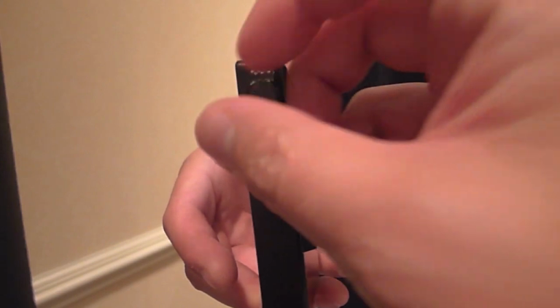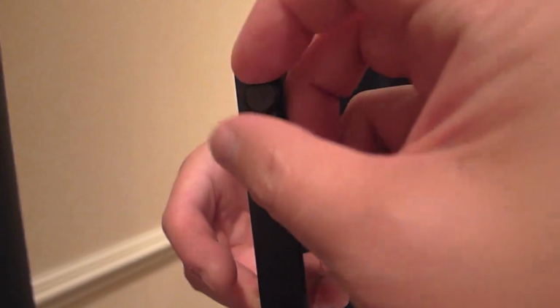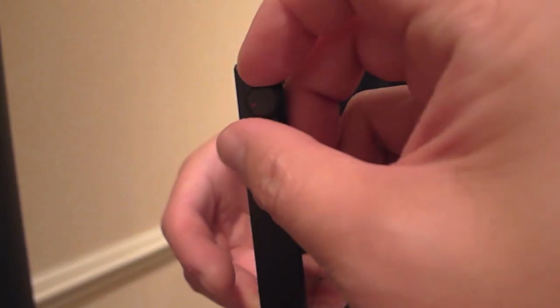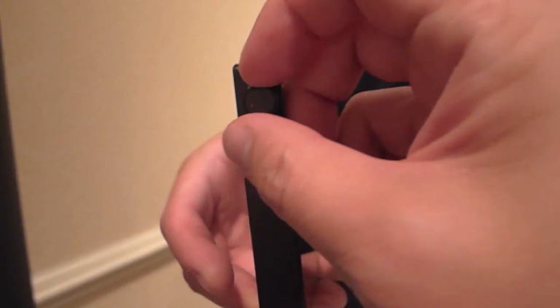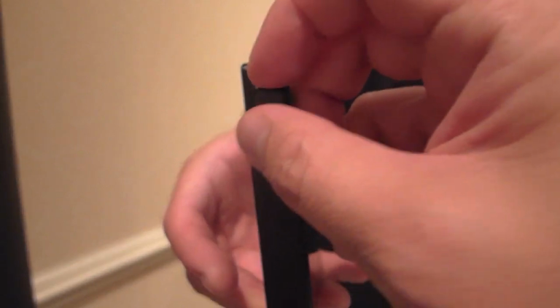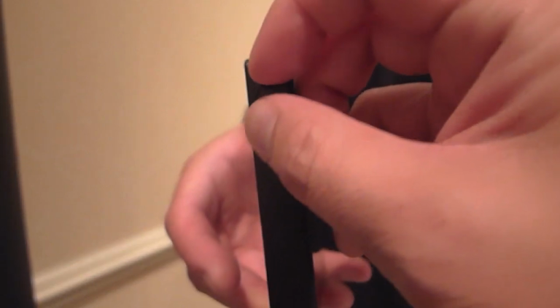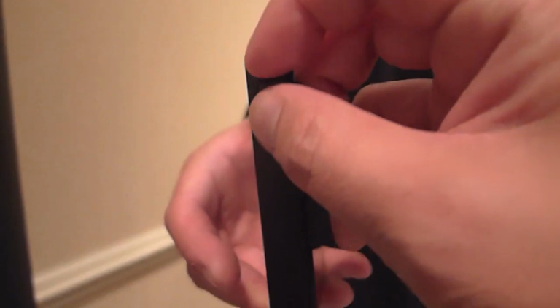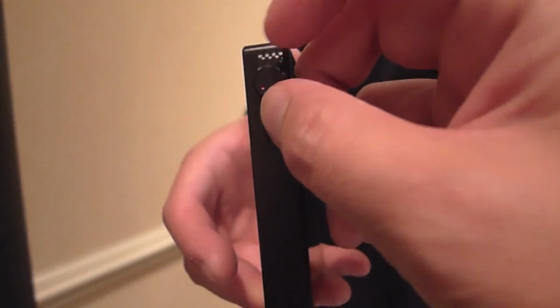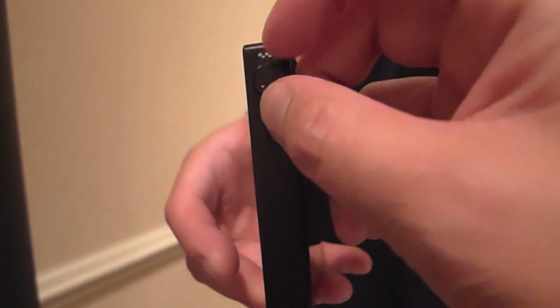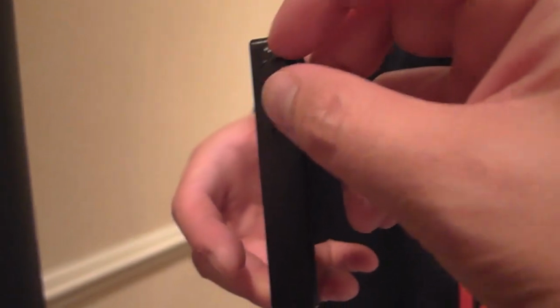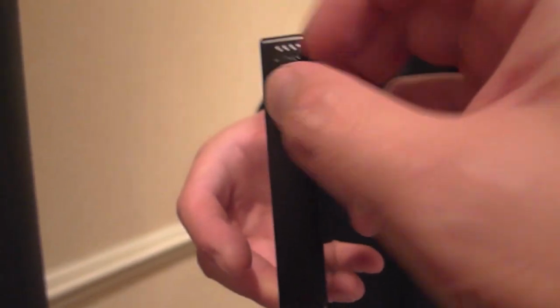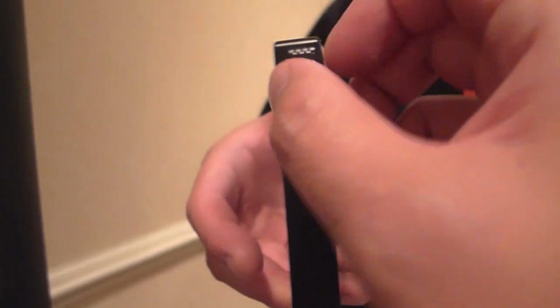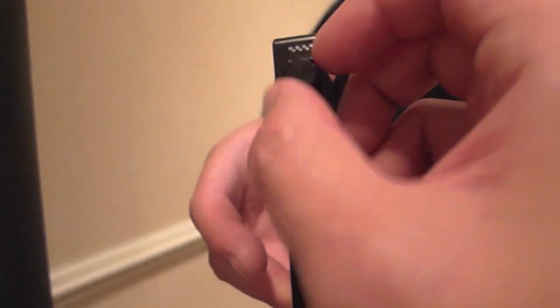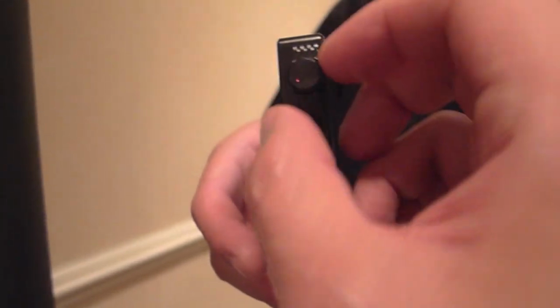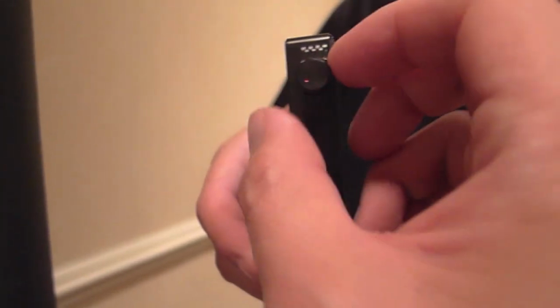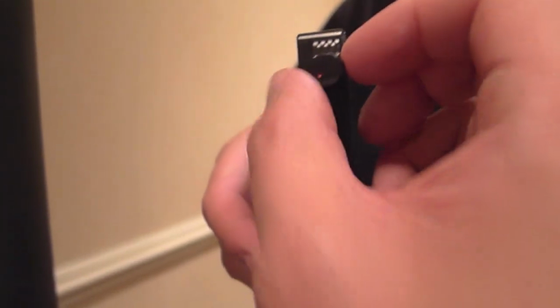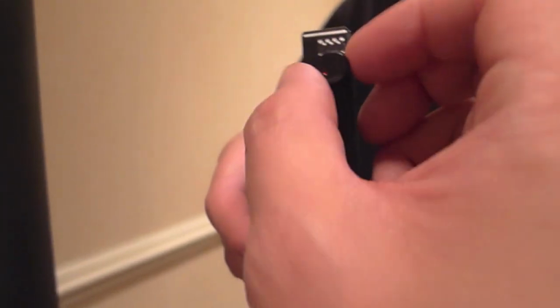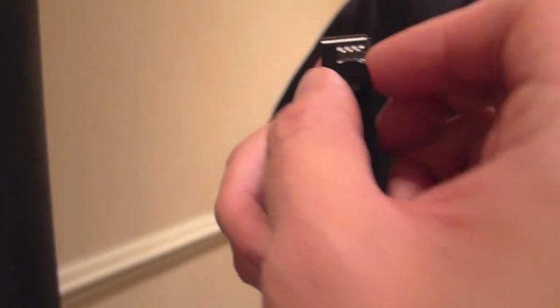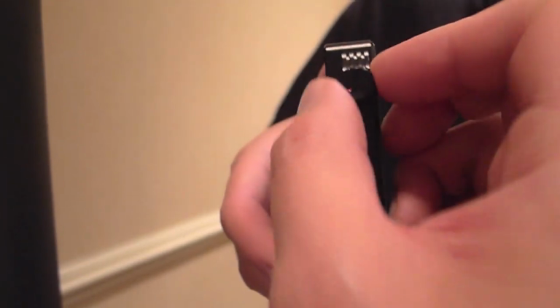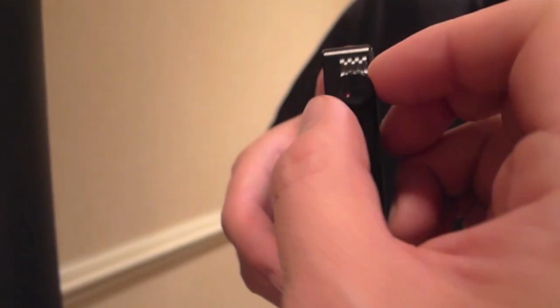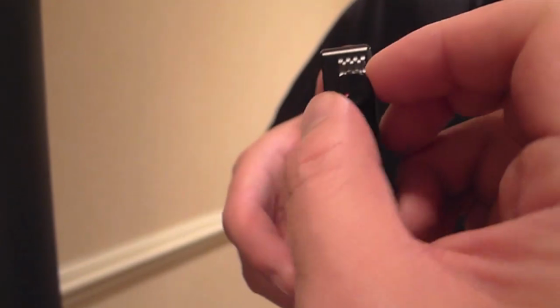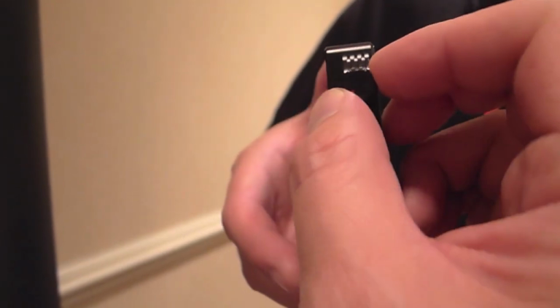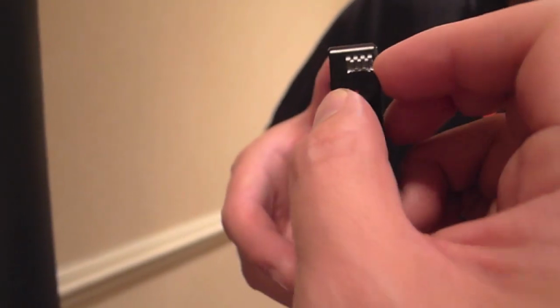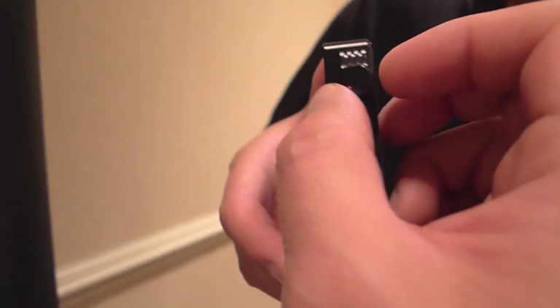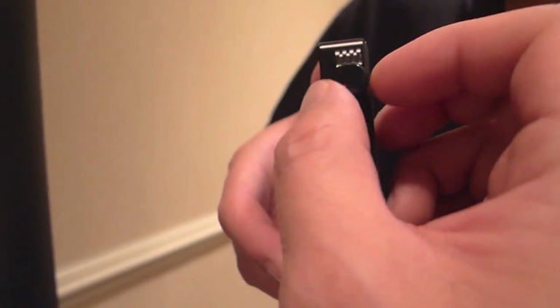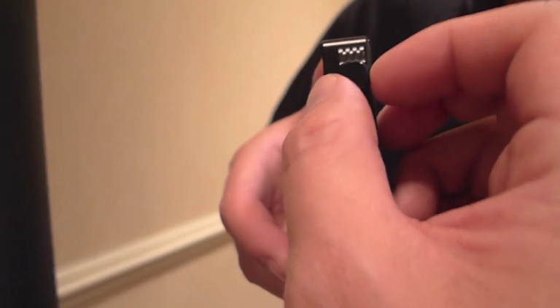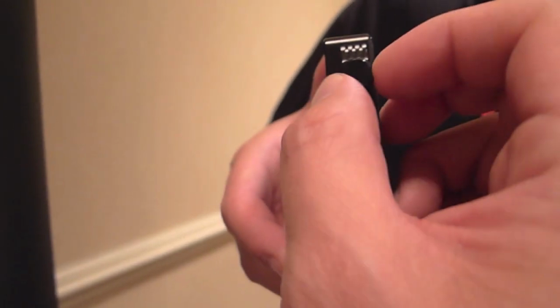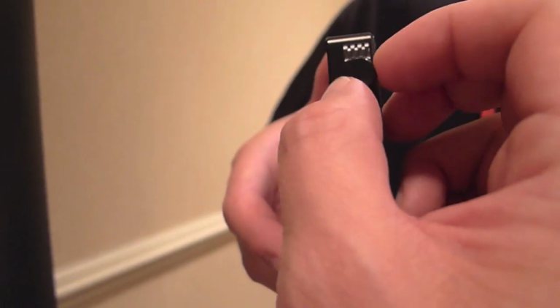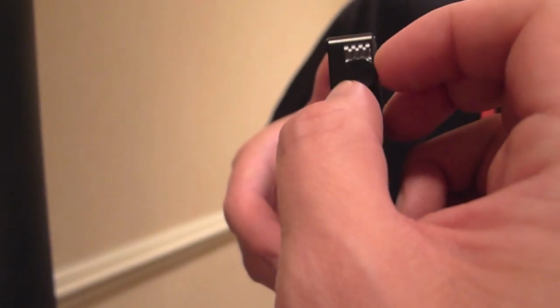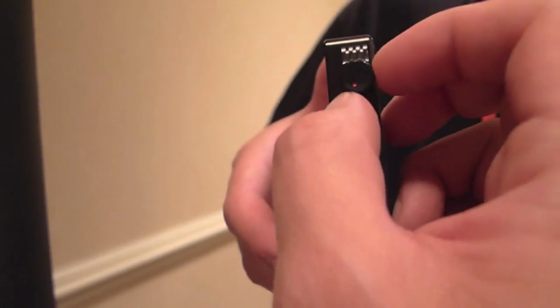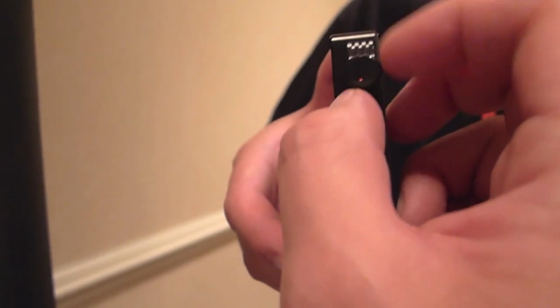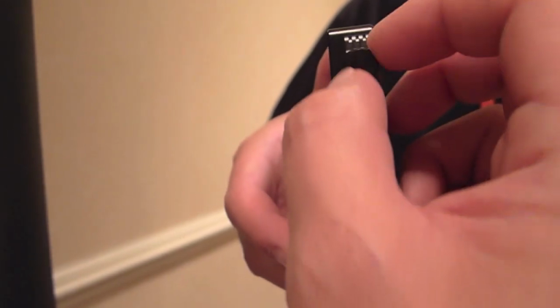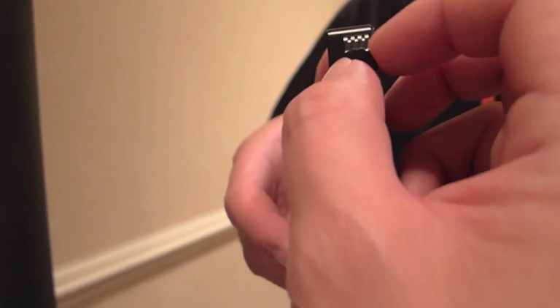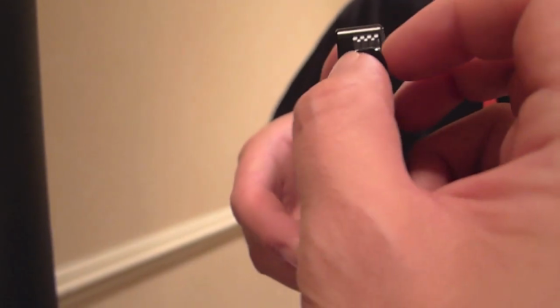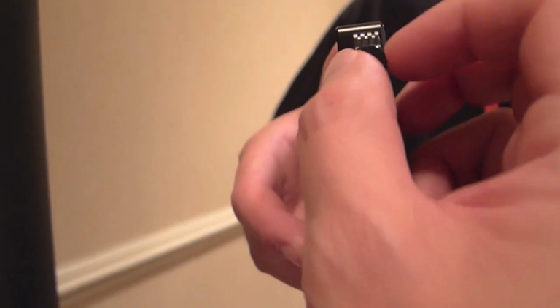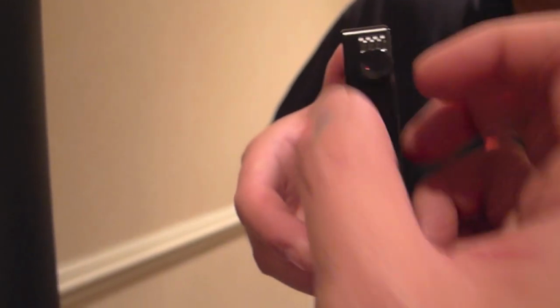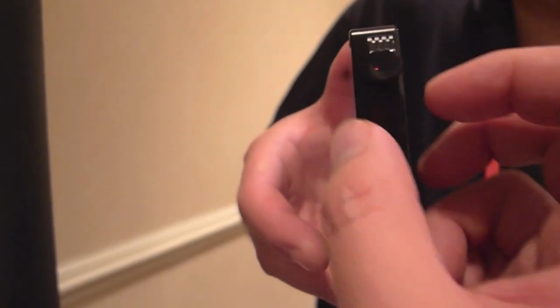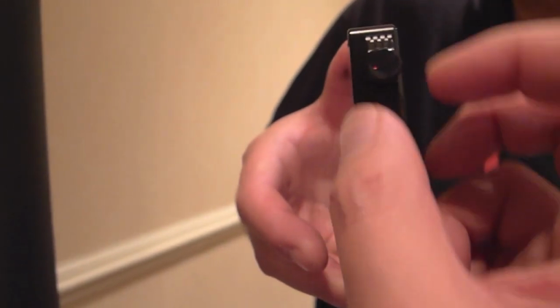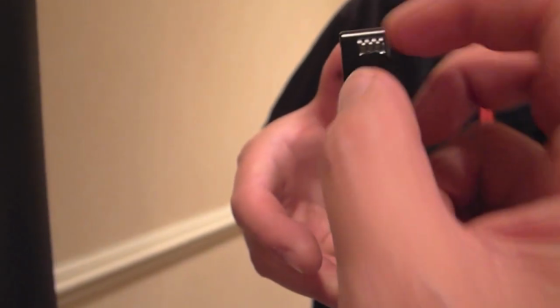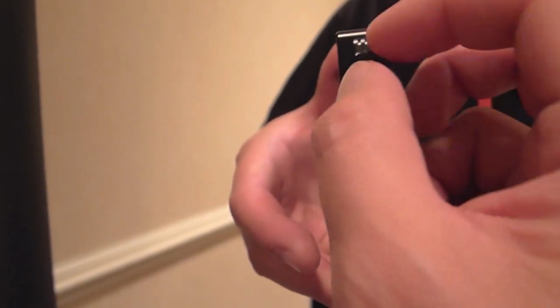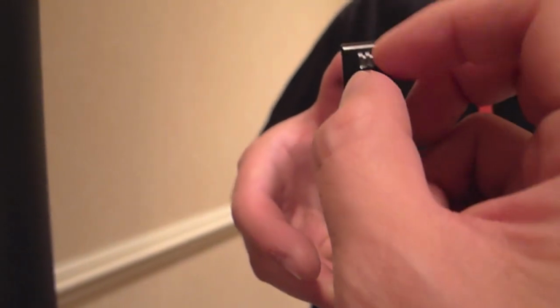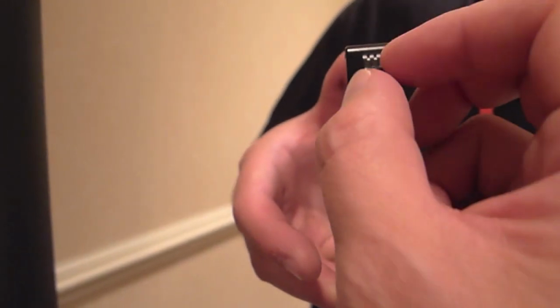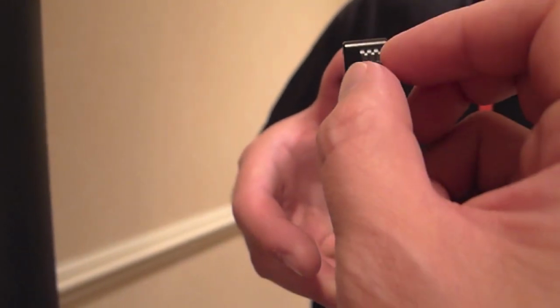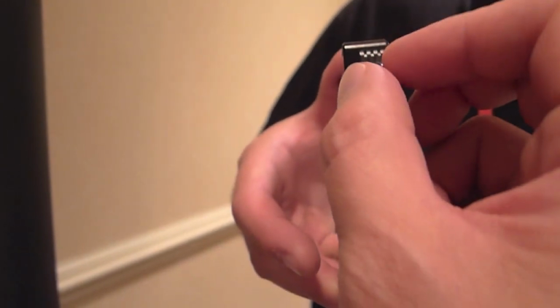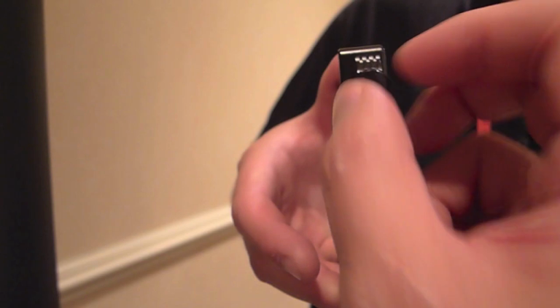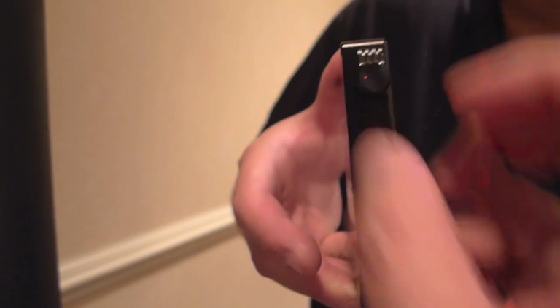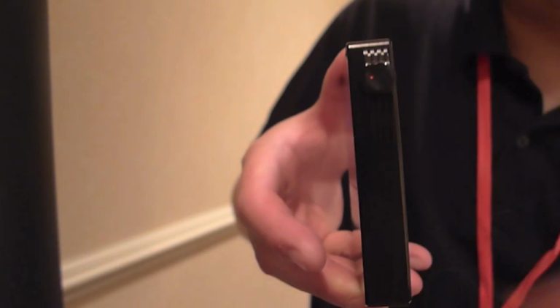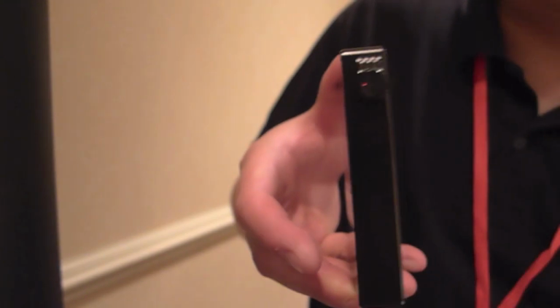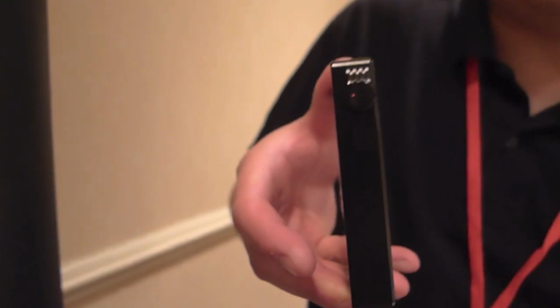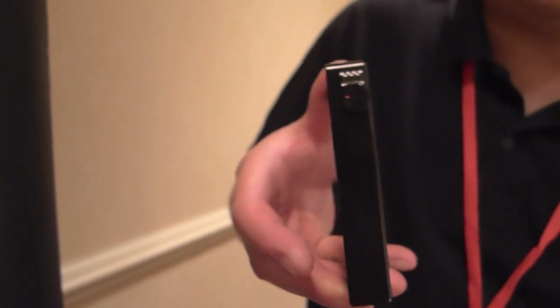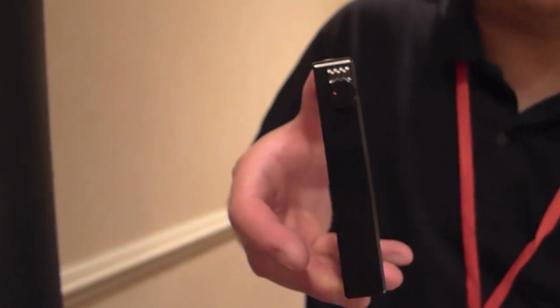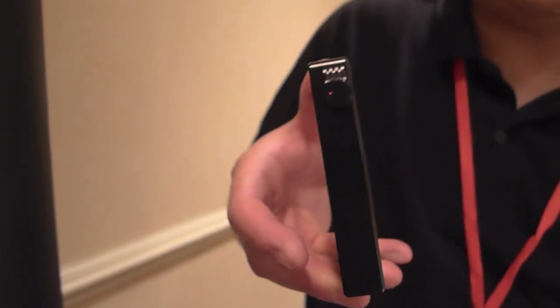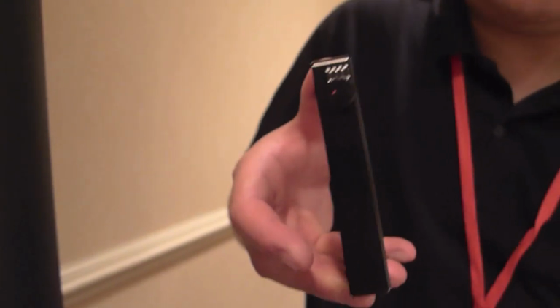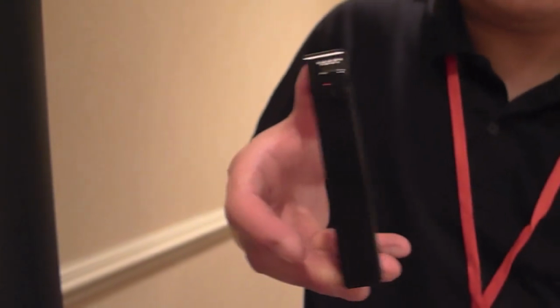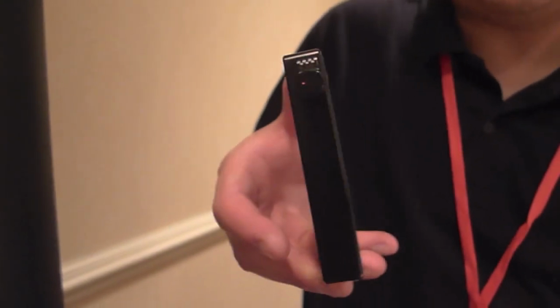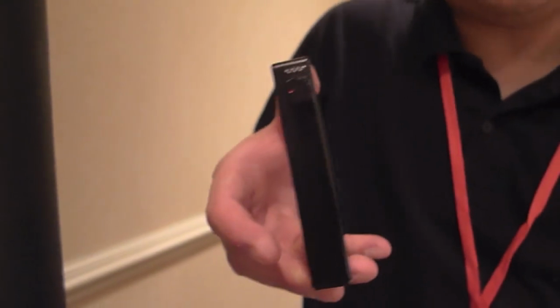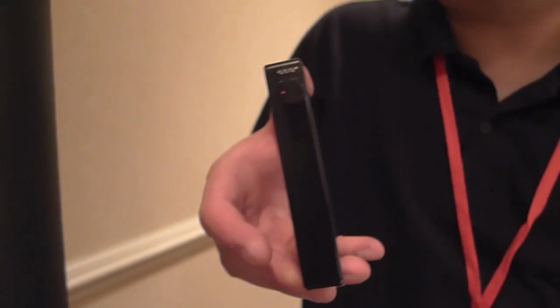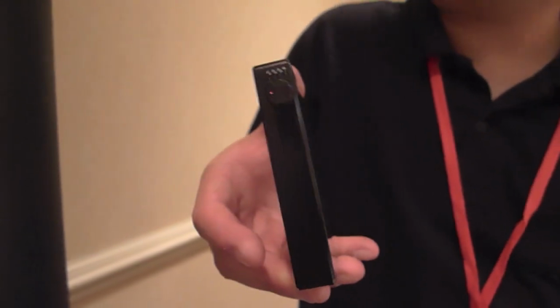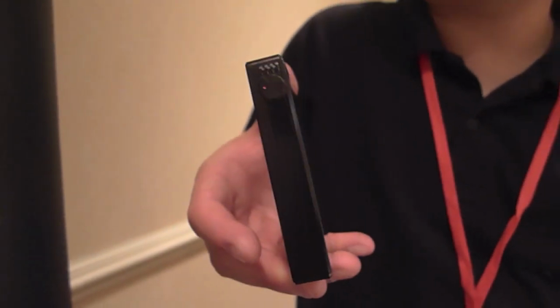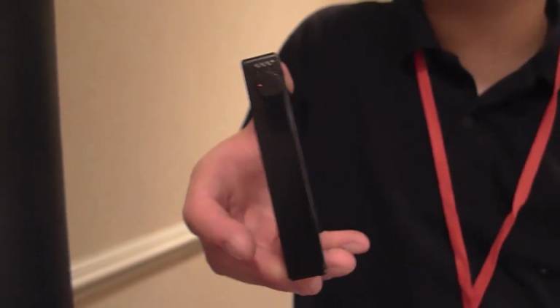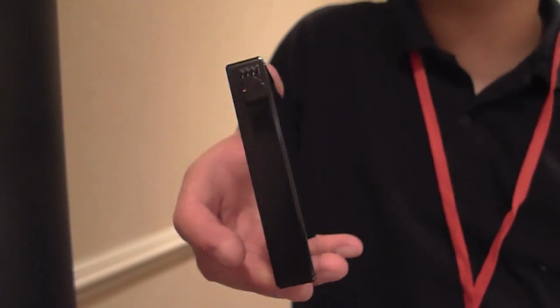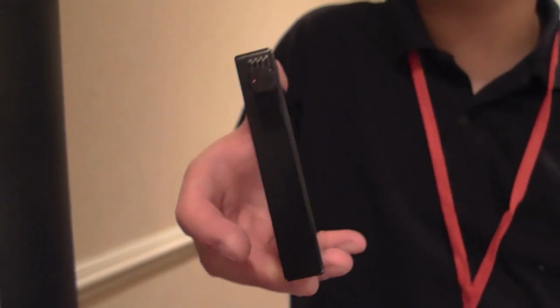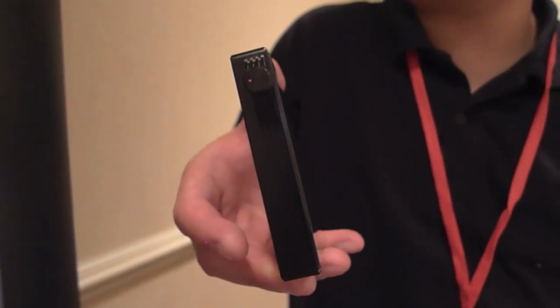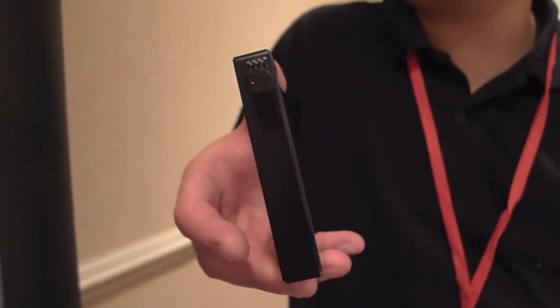This knob is very smooth — it's a very smooth operating device. It gives you that analog feel.